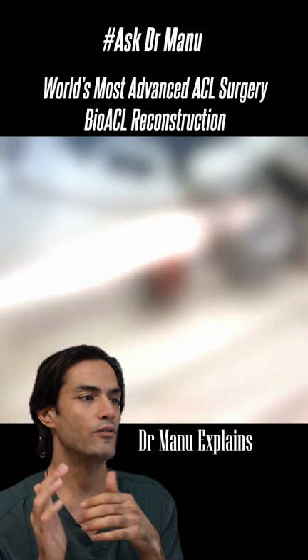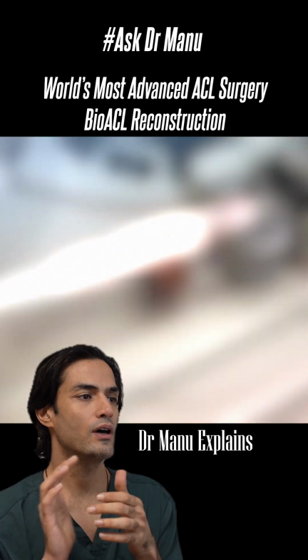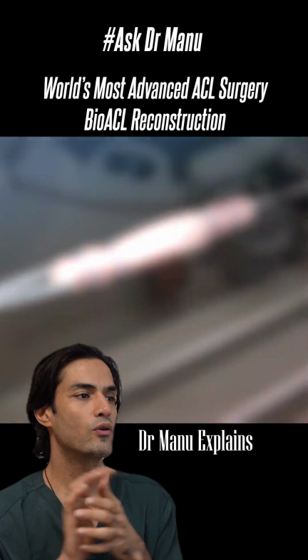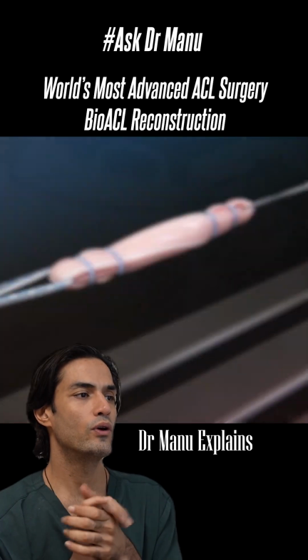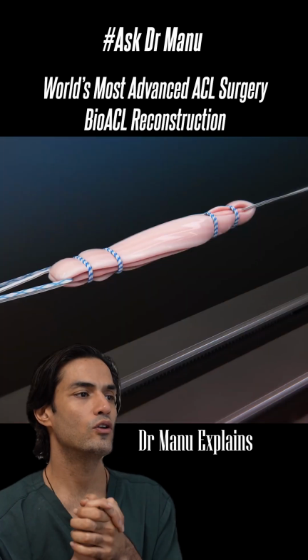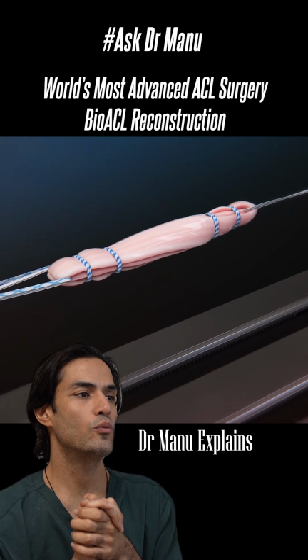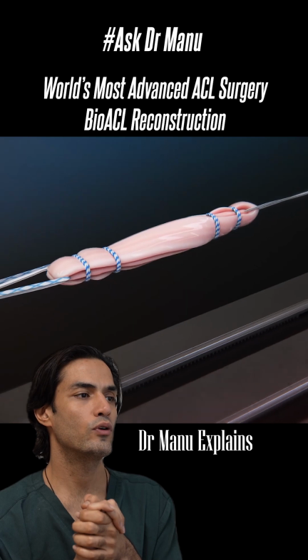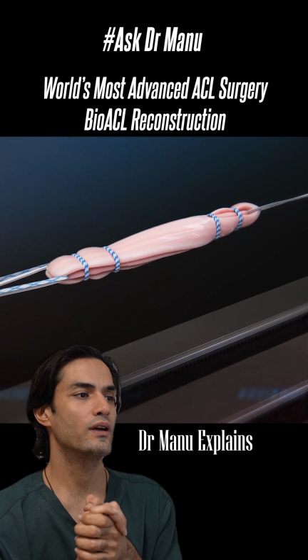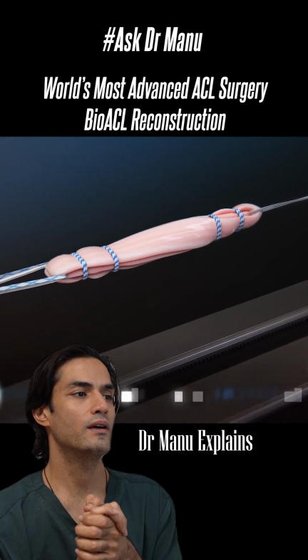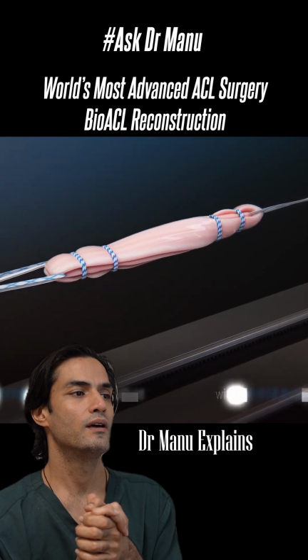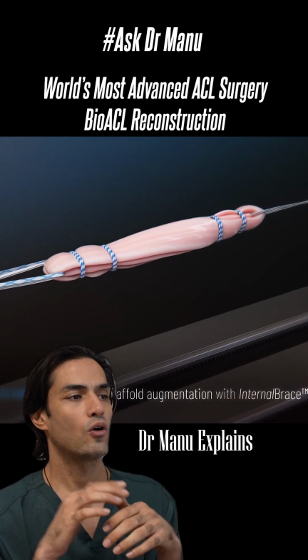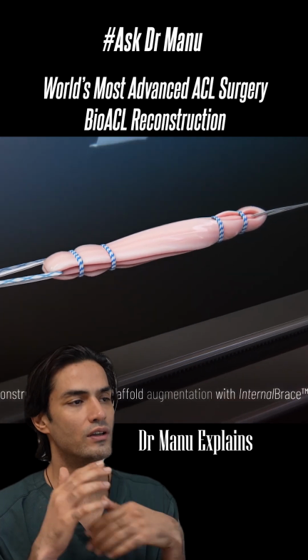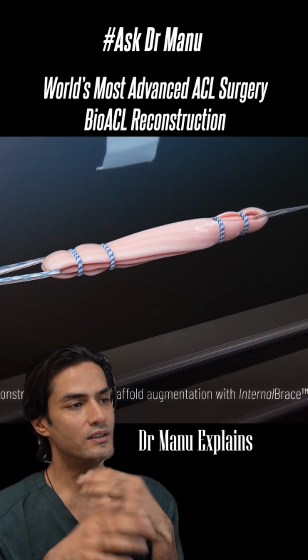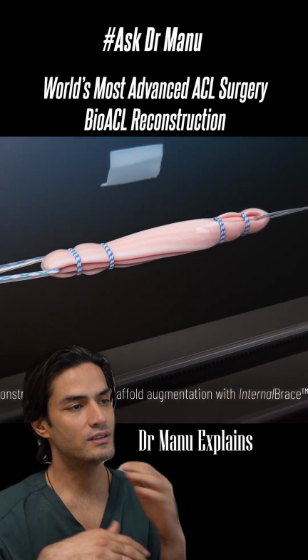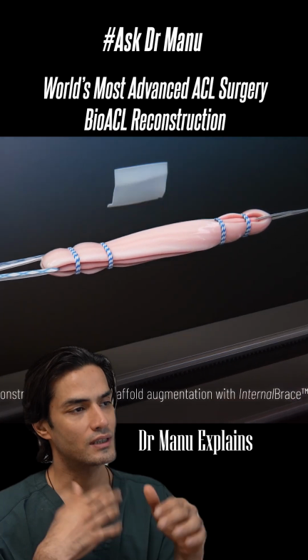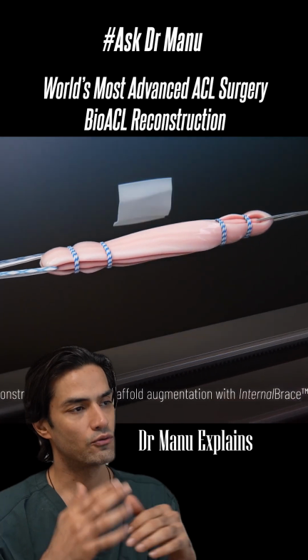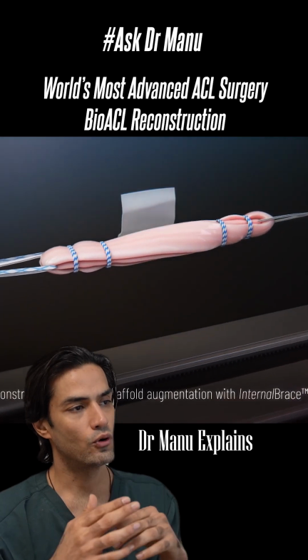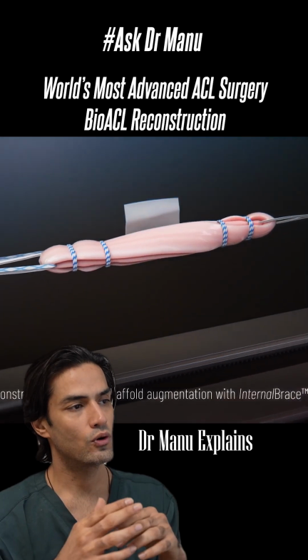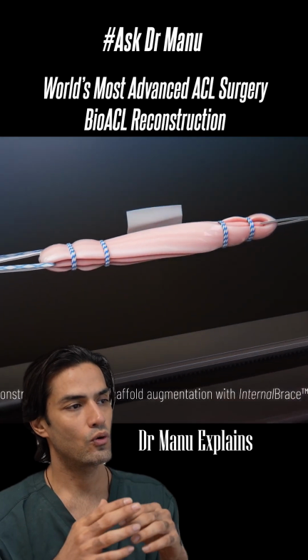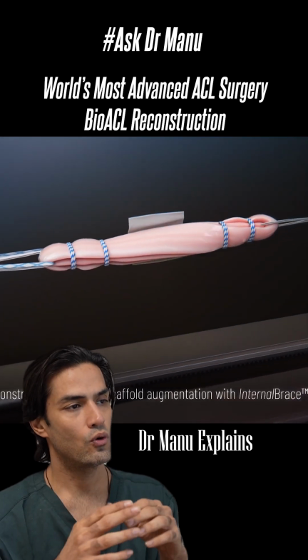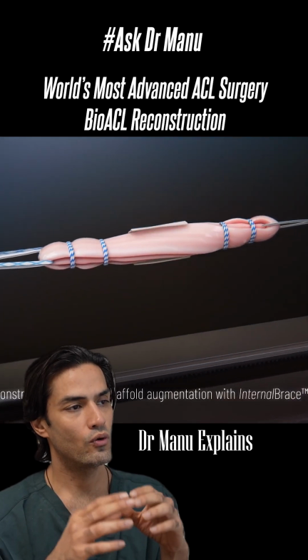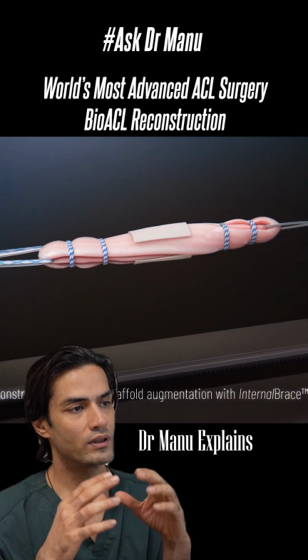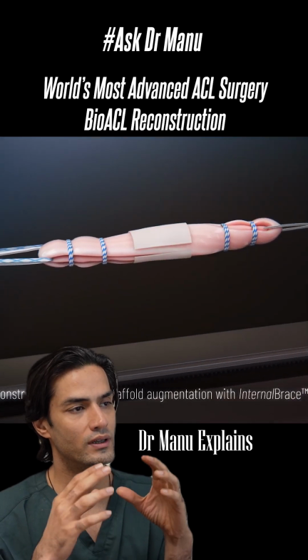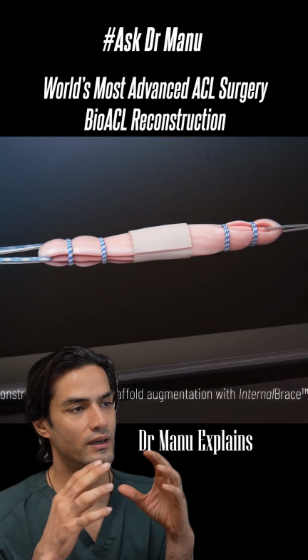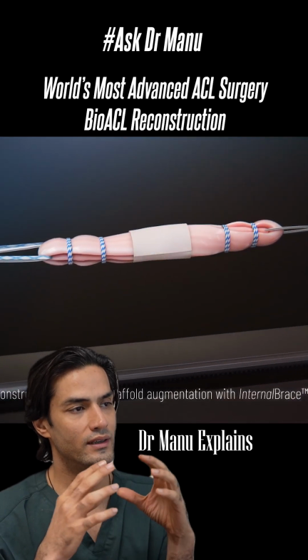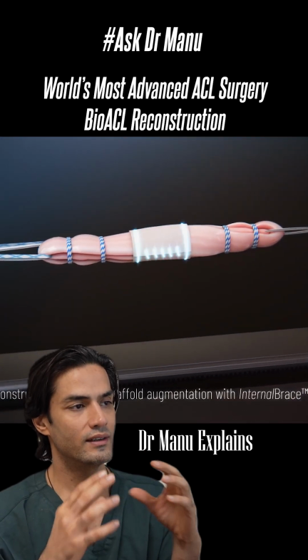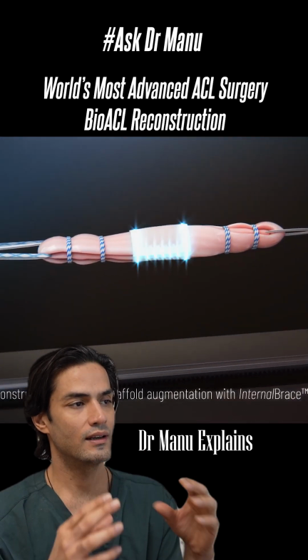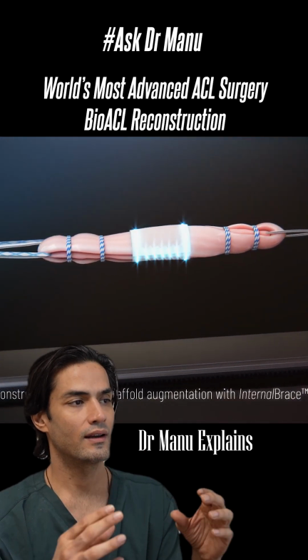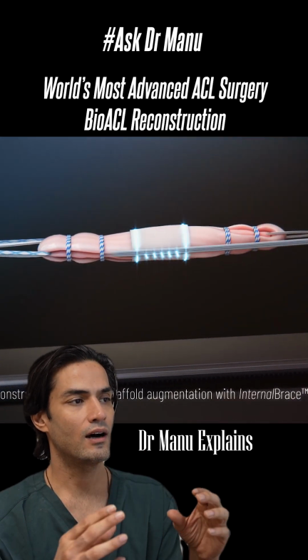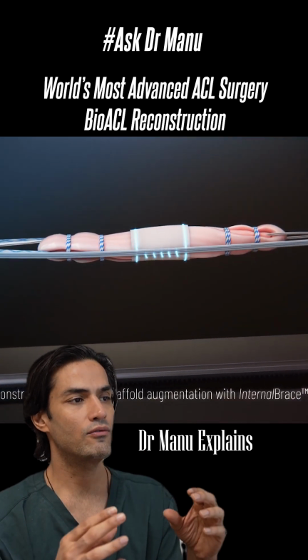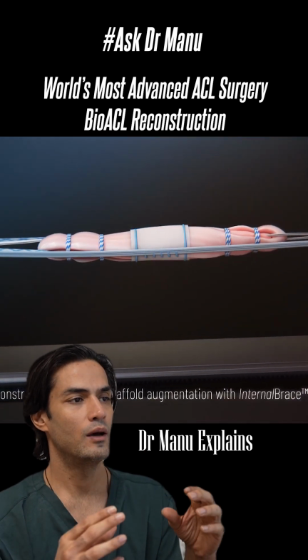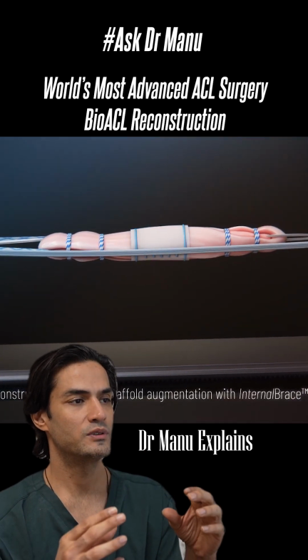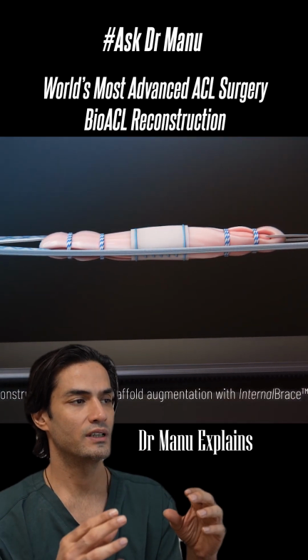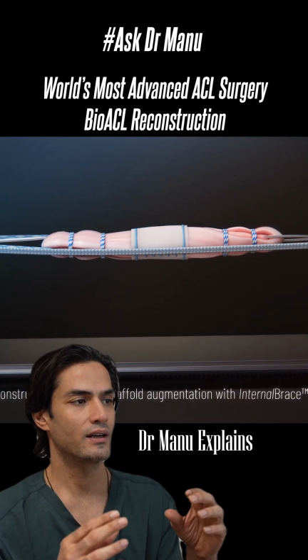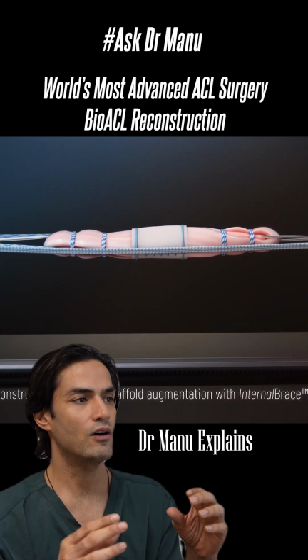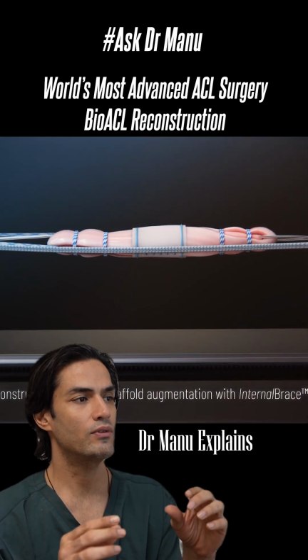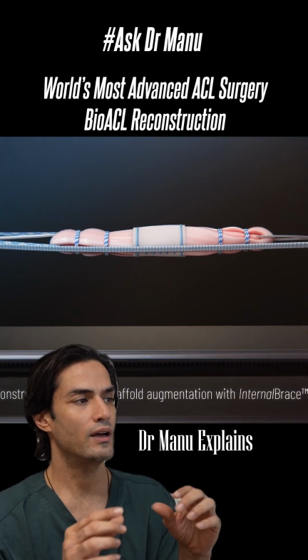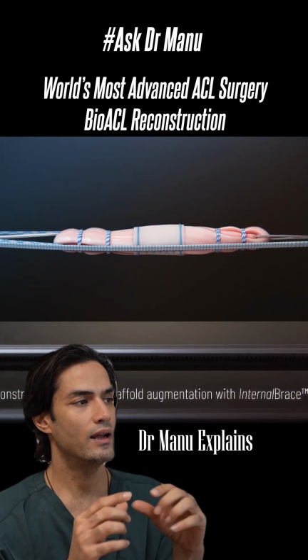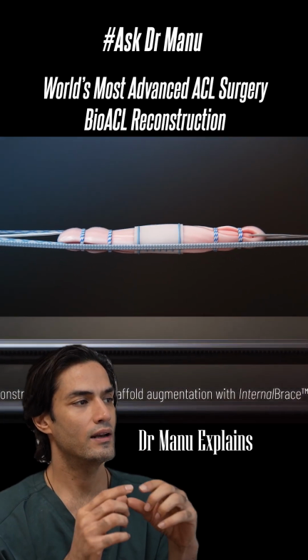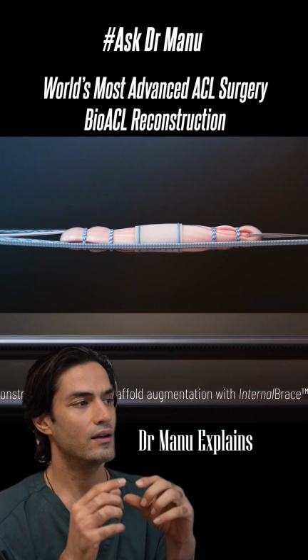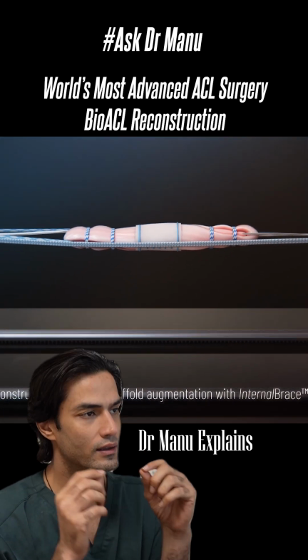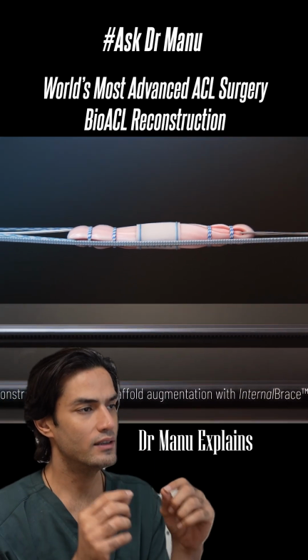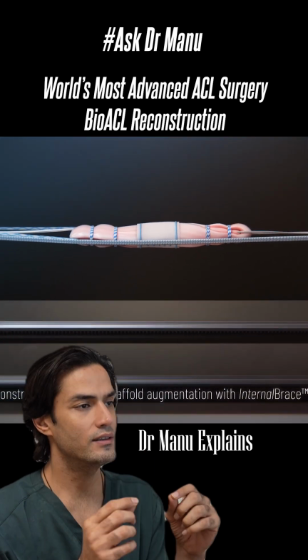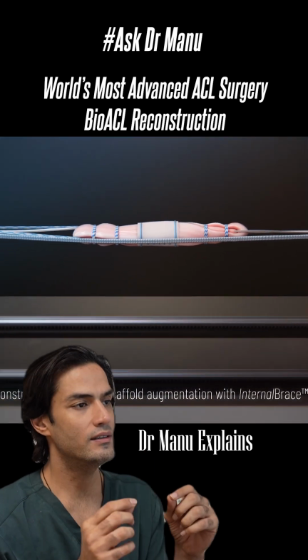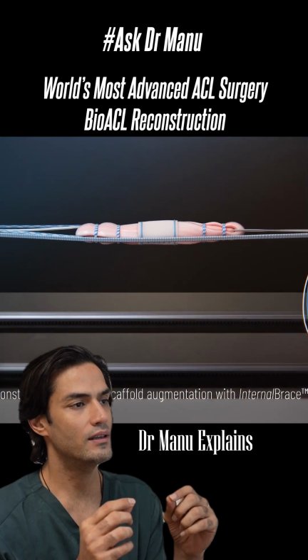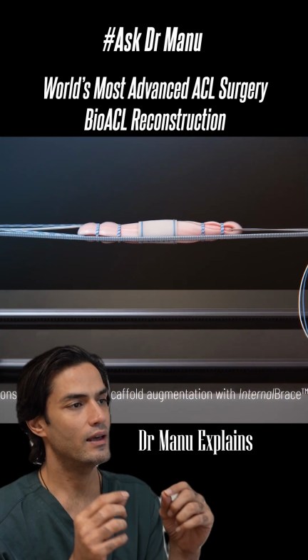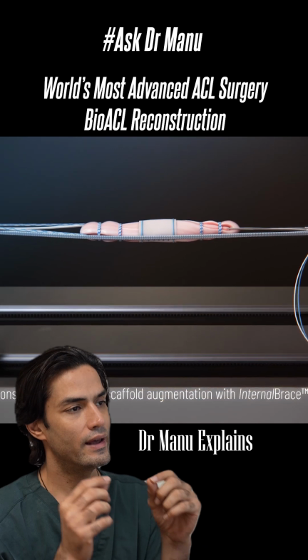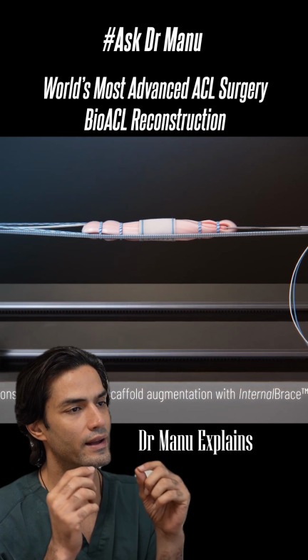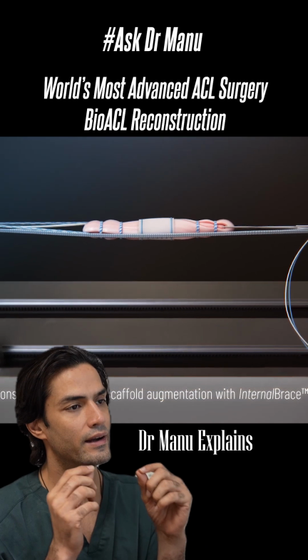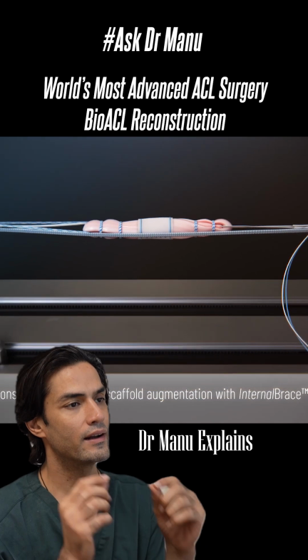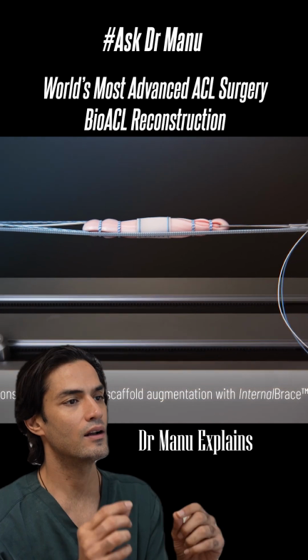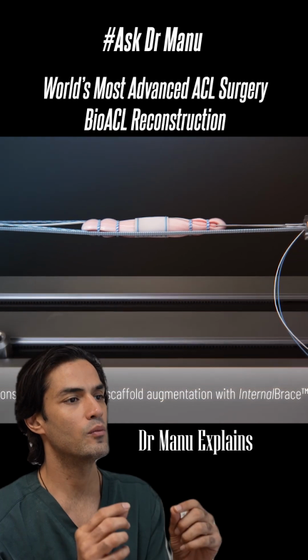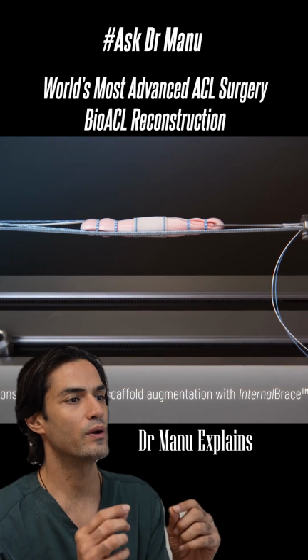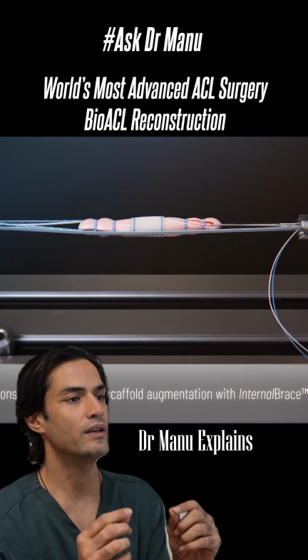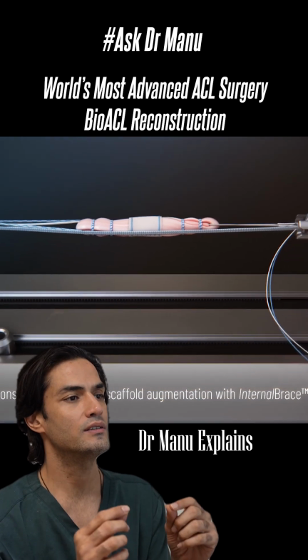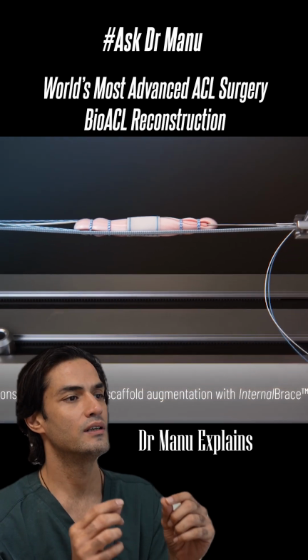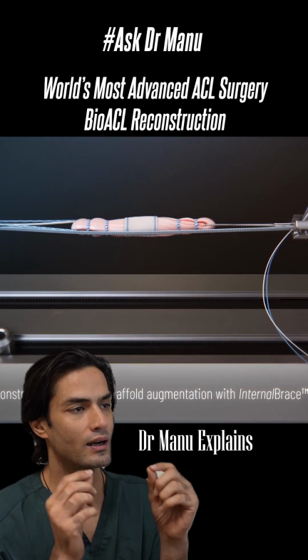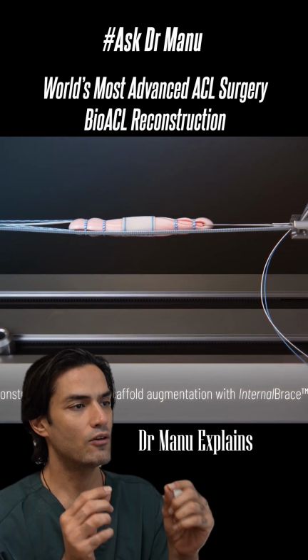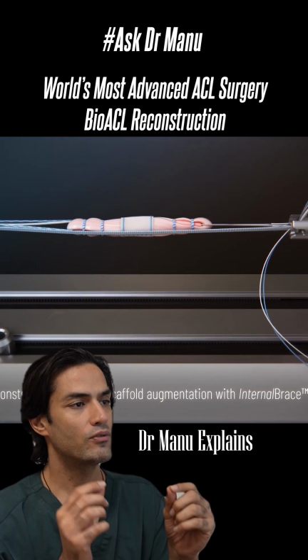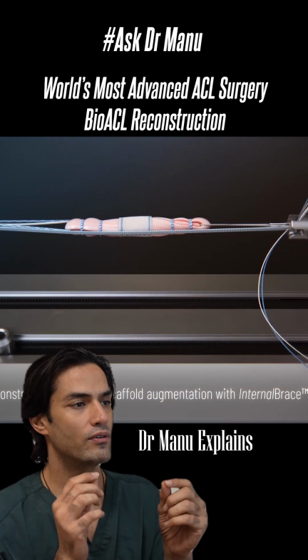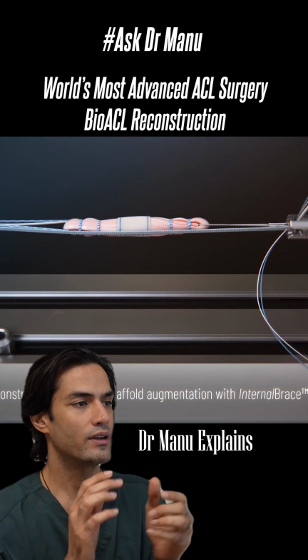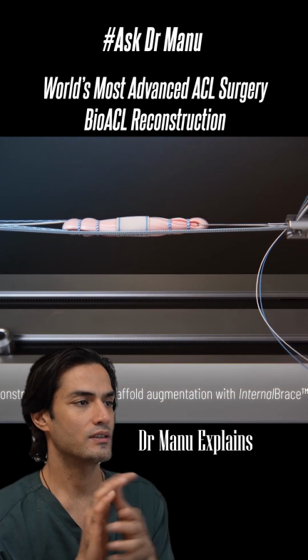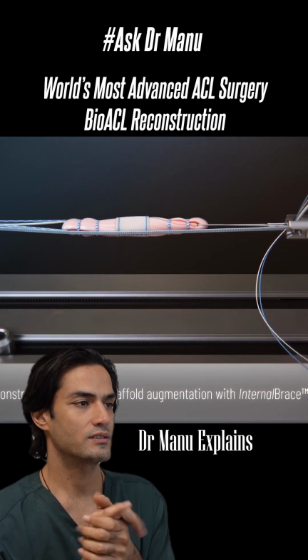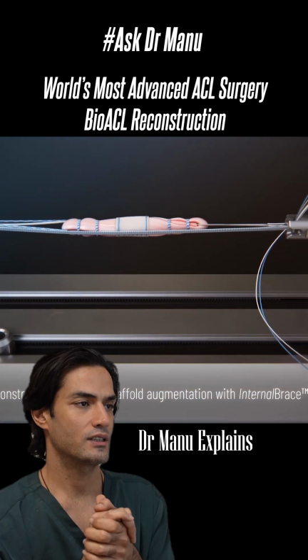Then we are going to put a collagen scaffold over the ACL graft, and this is an internal brace graft reconstruction.